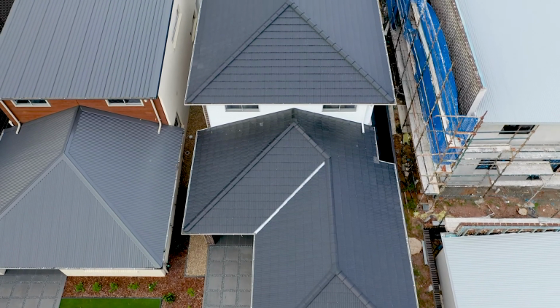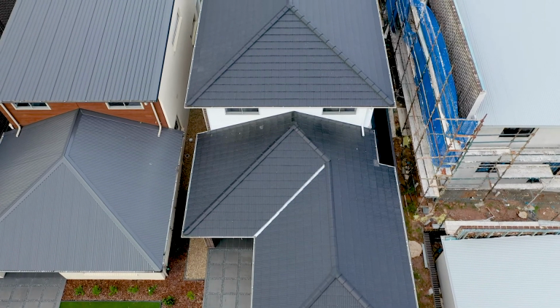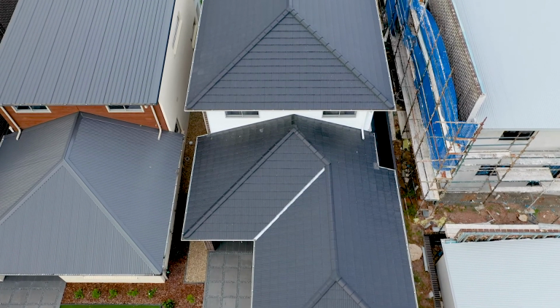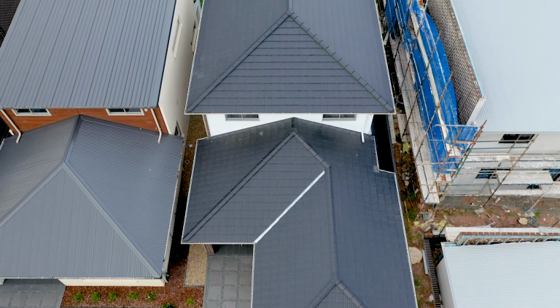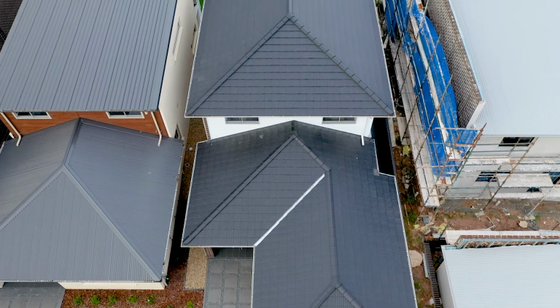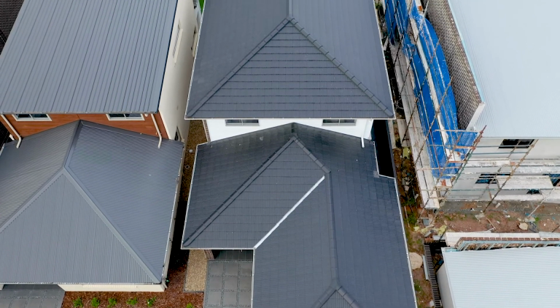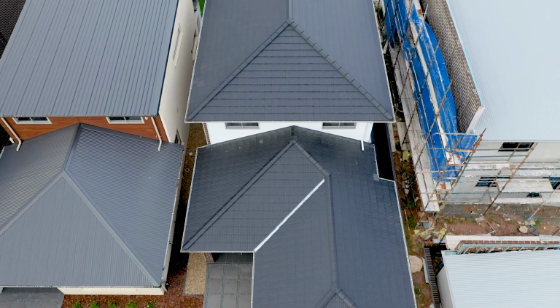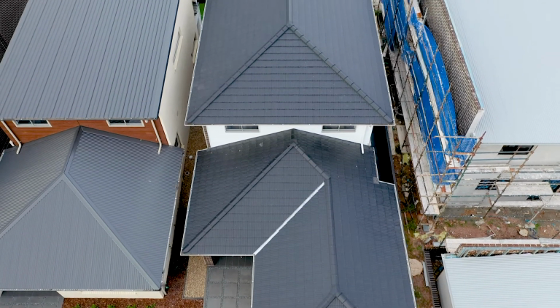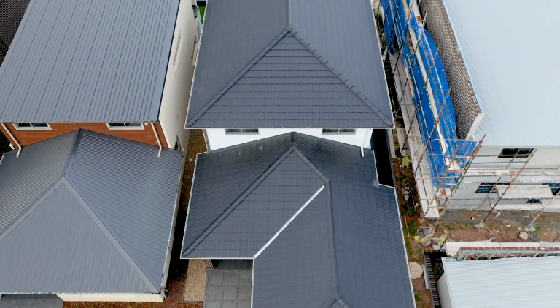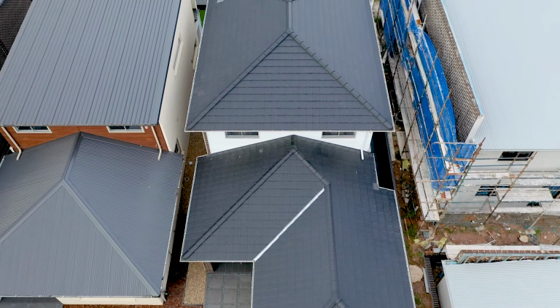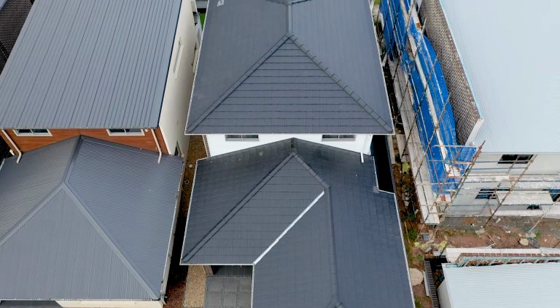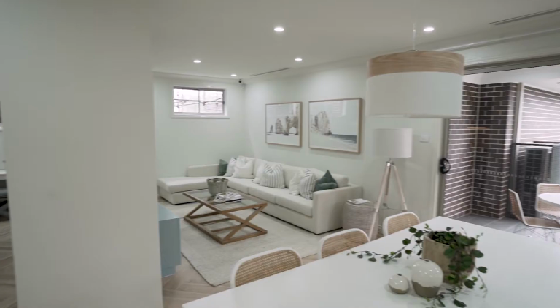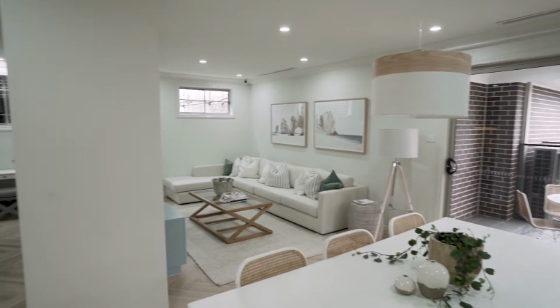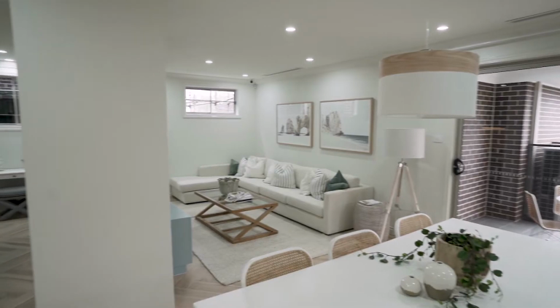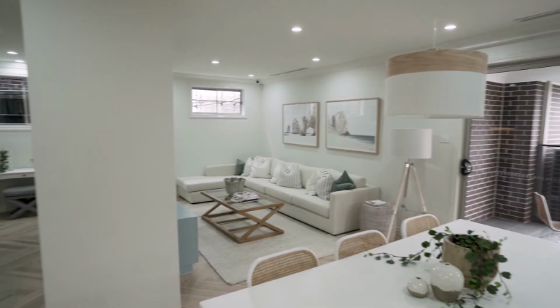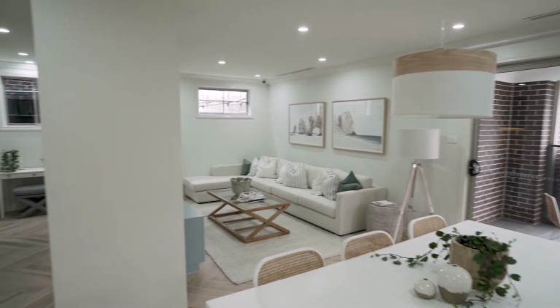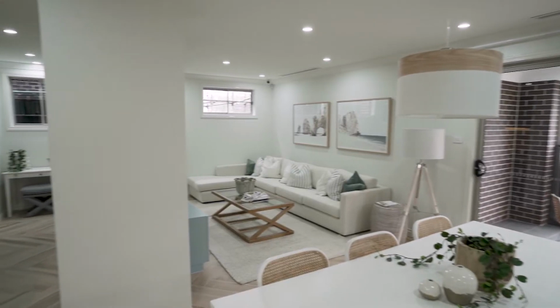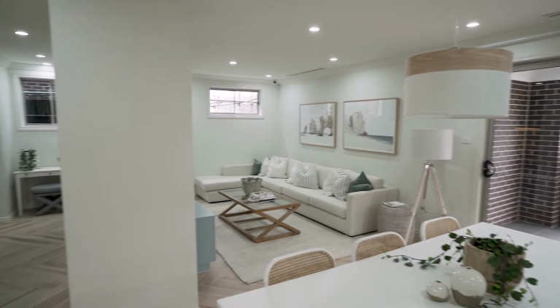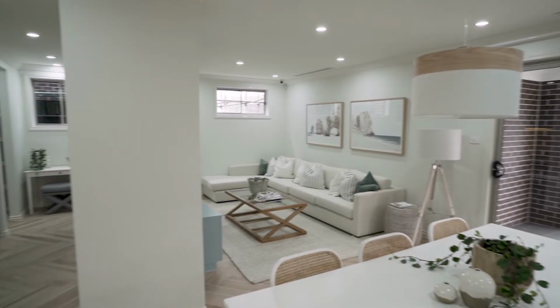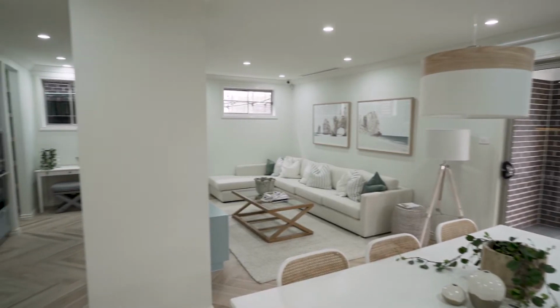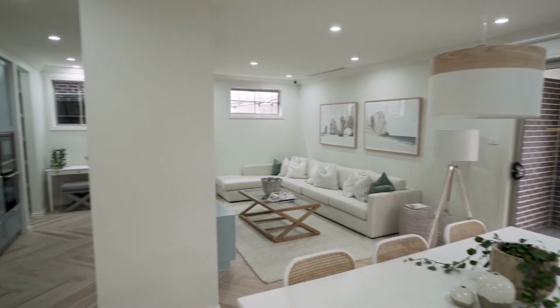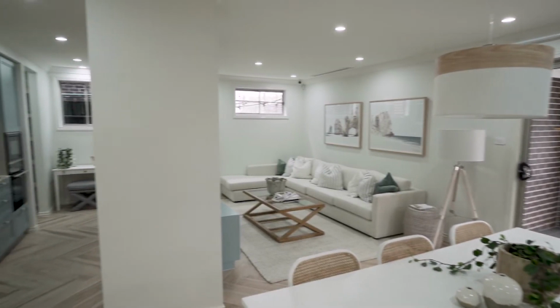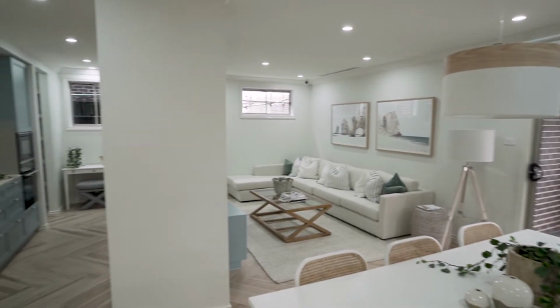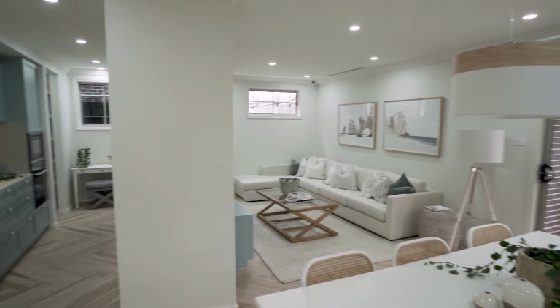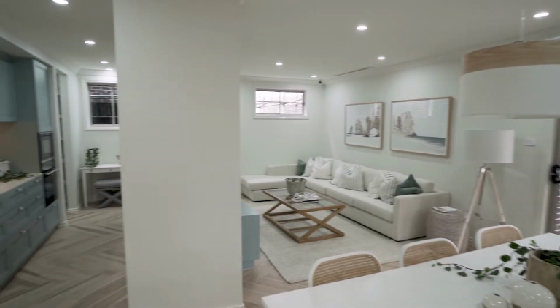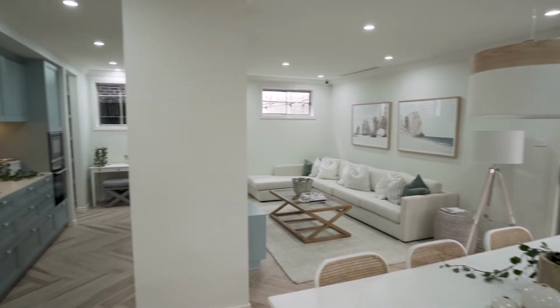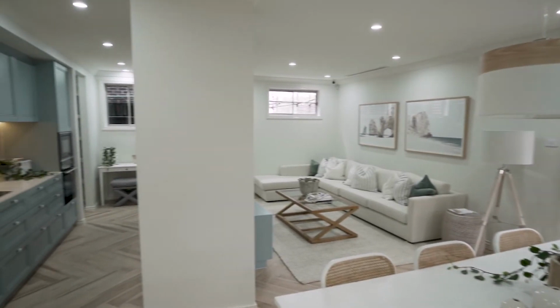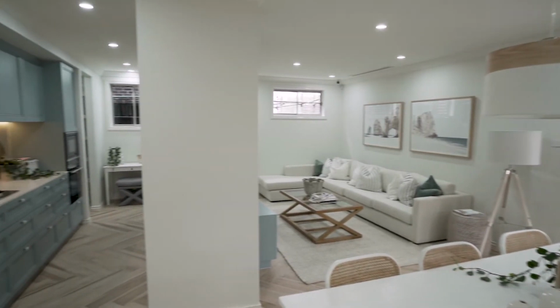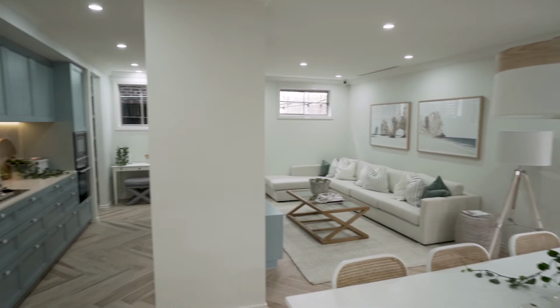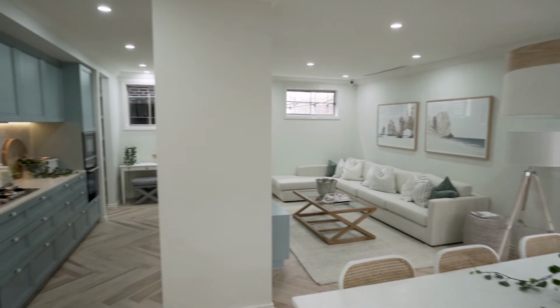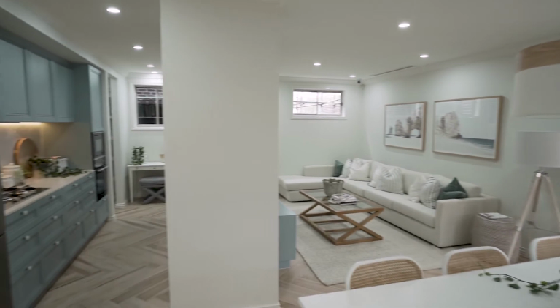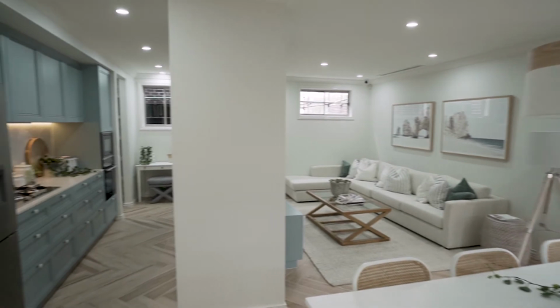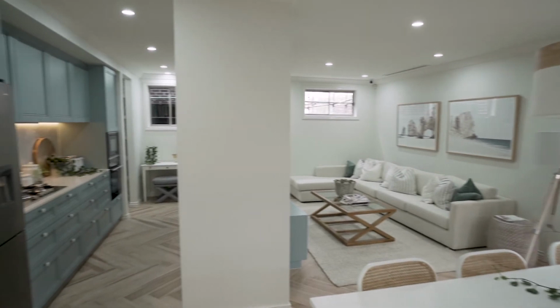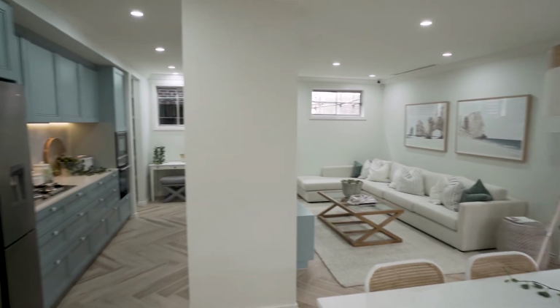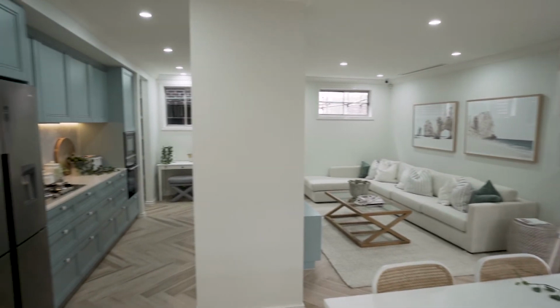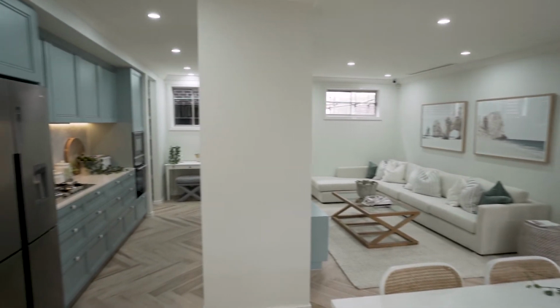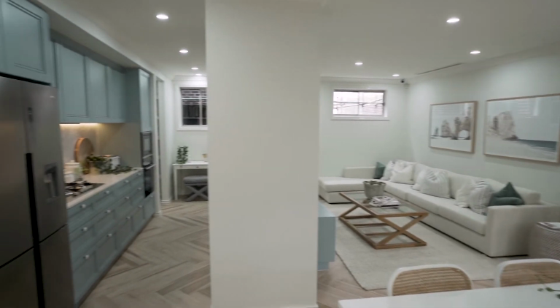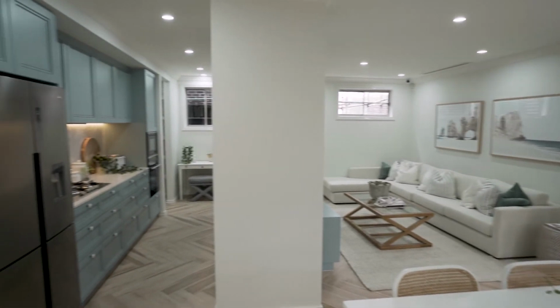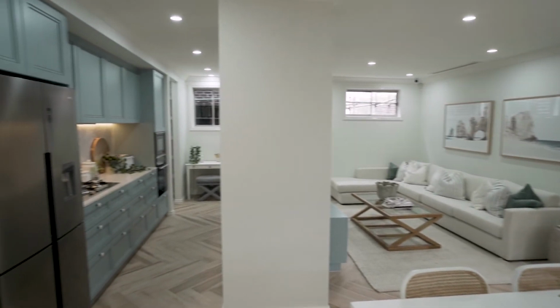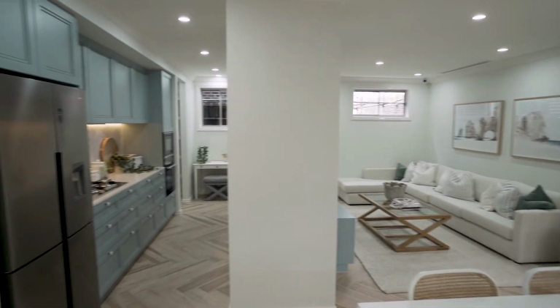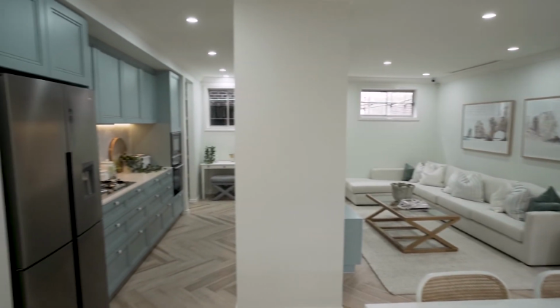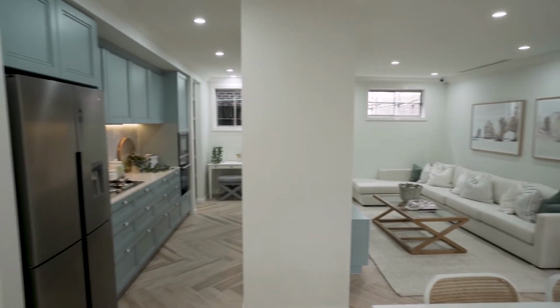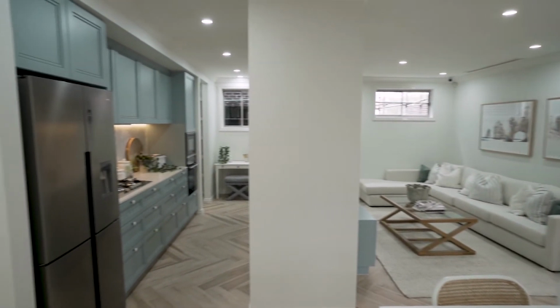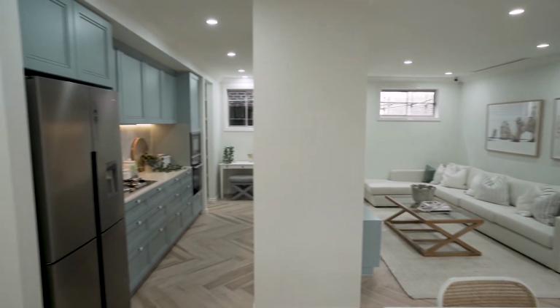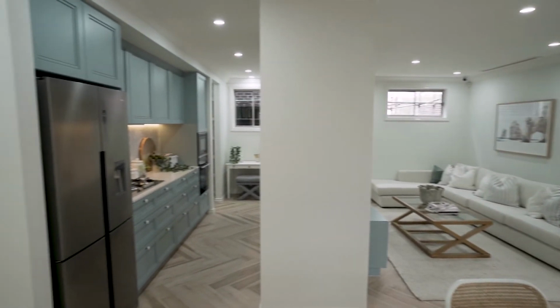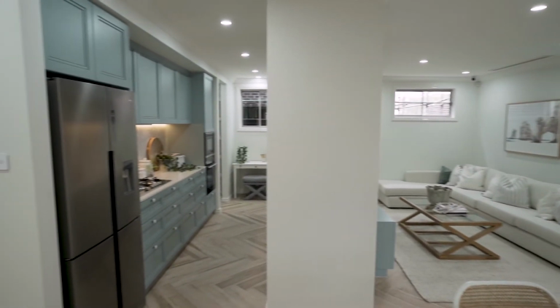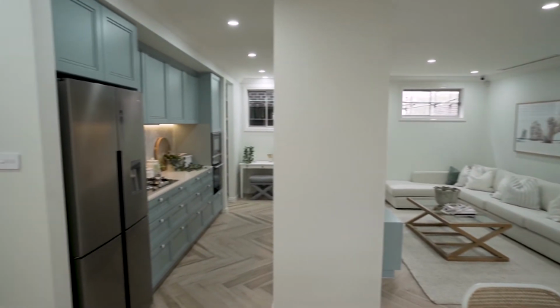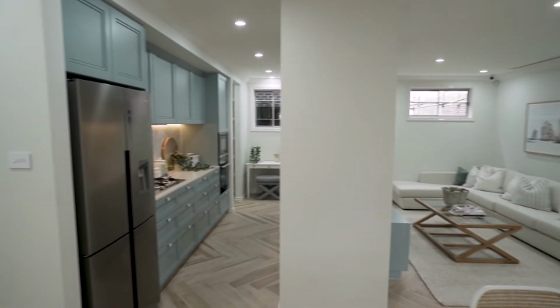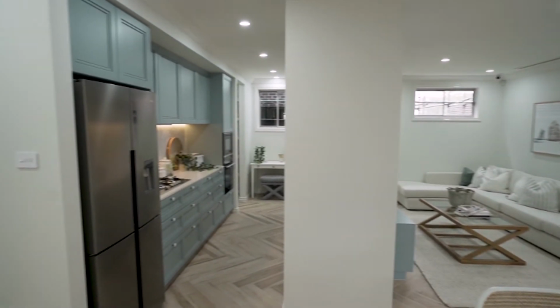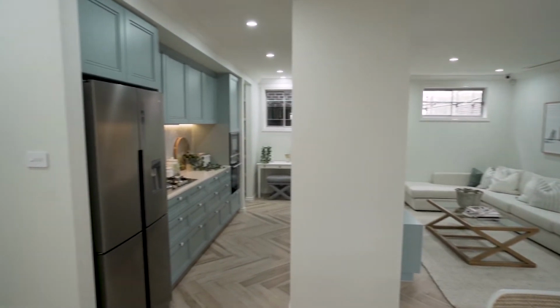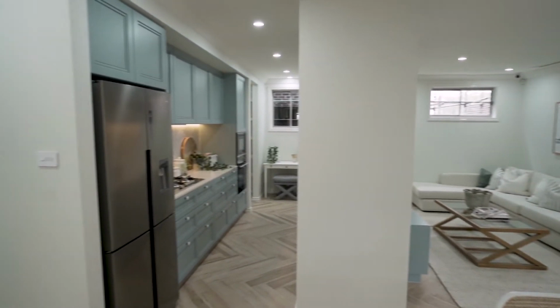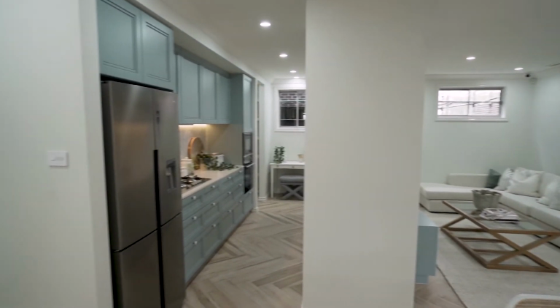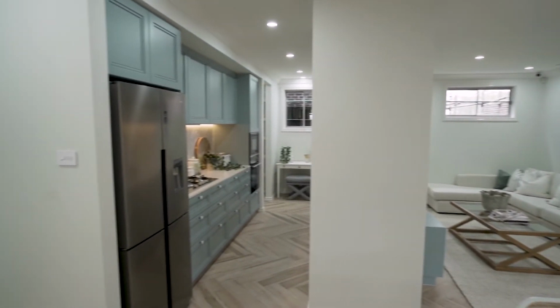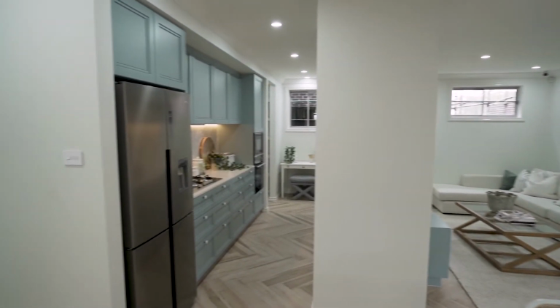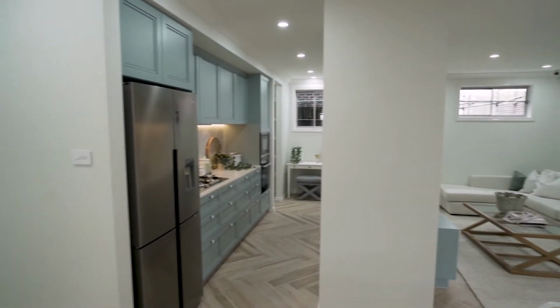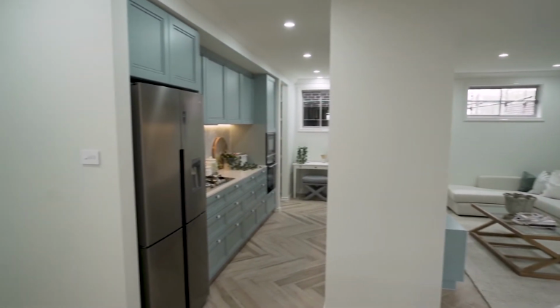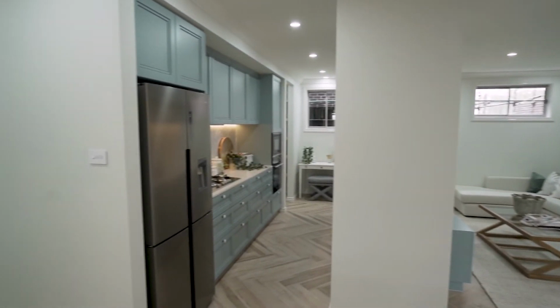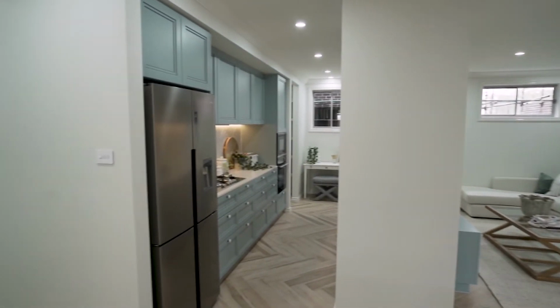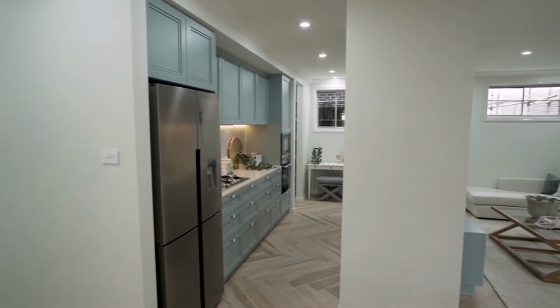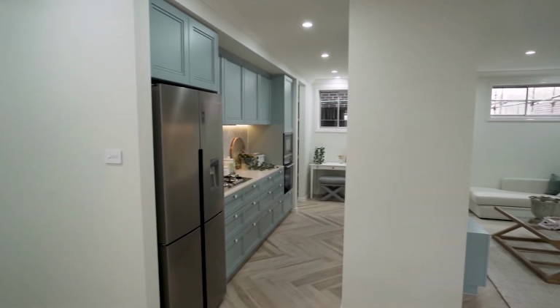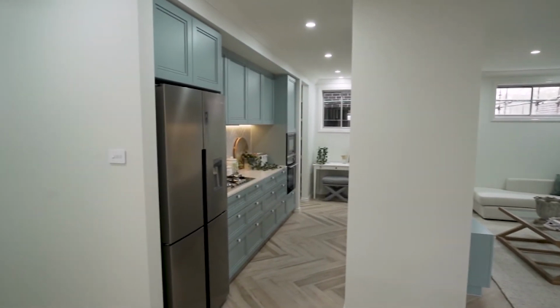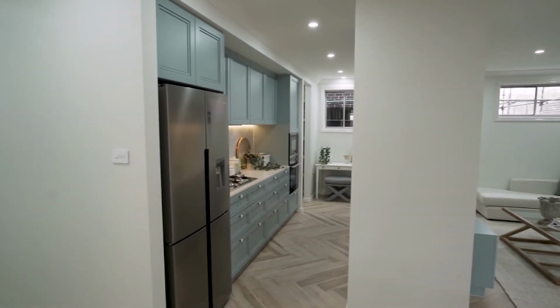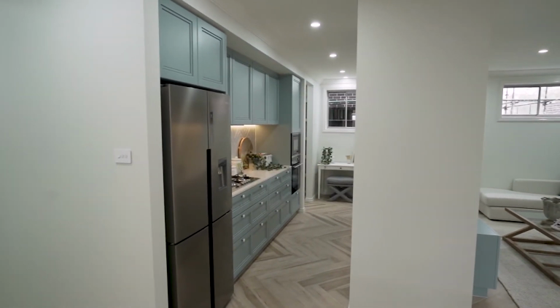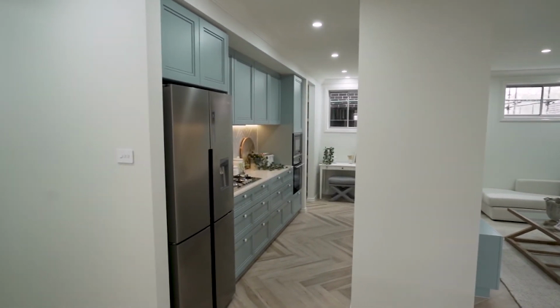This home offers a casual and relaxed vibe, whilst delivering a functional layout that can meet the needs of a busy modern family.